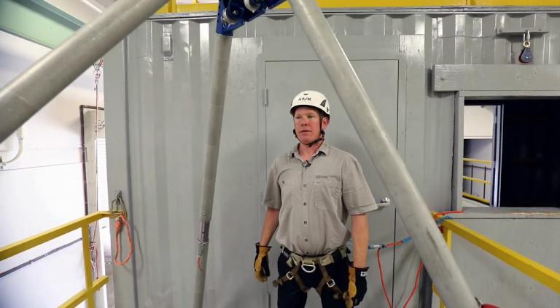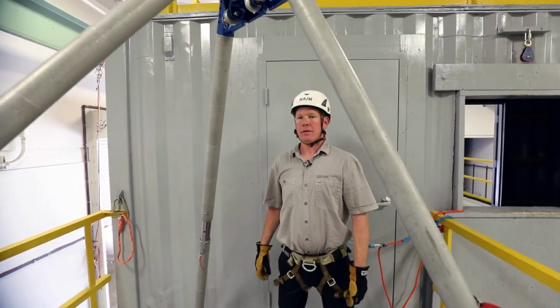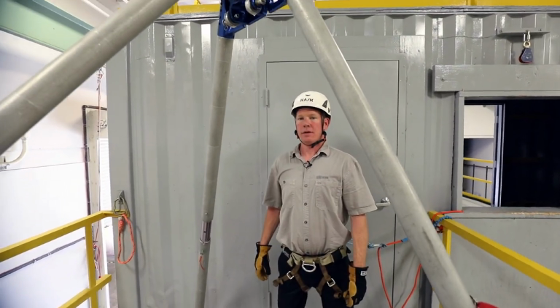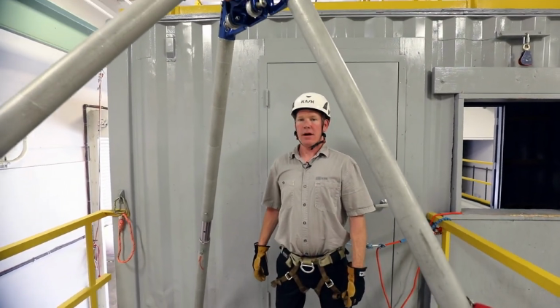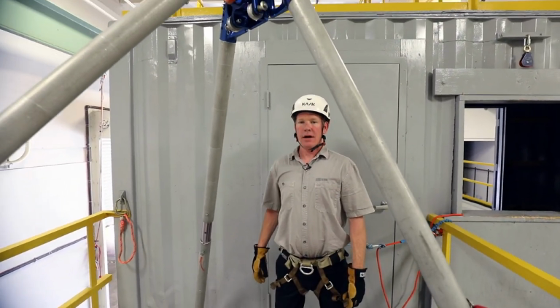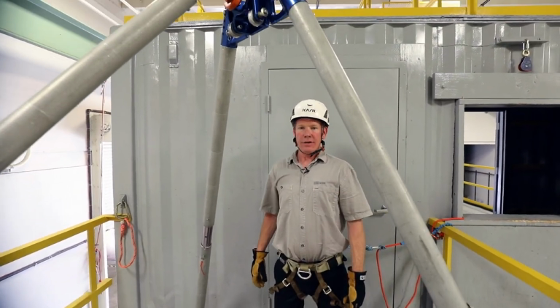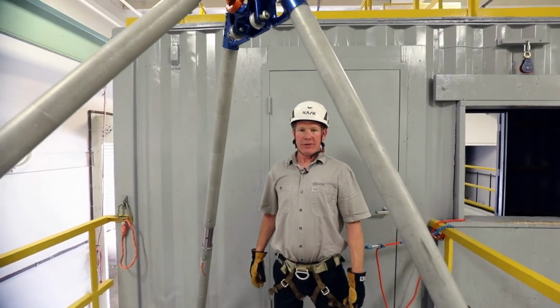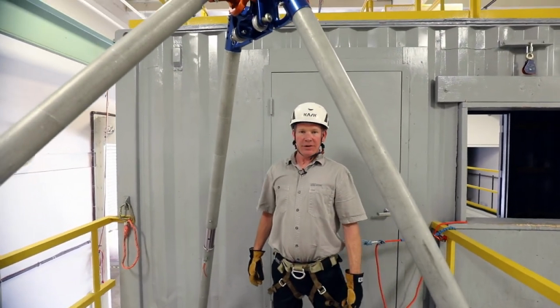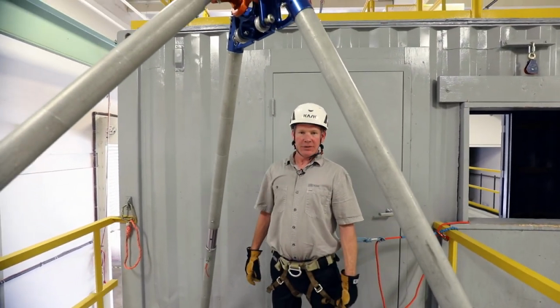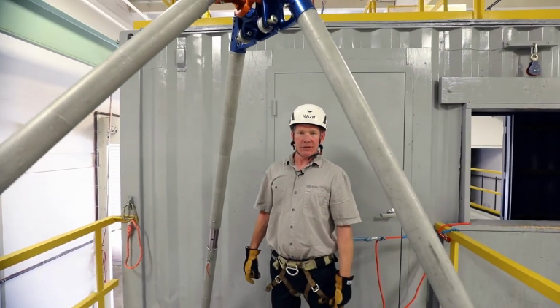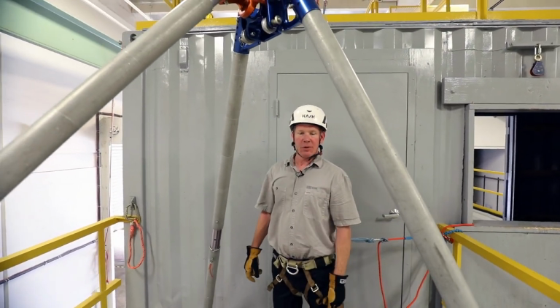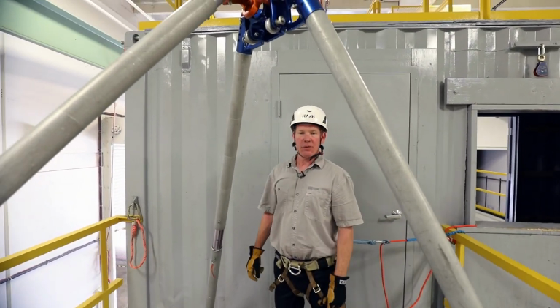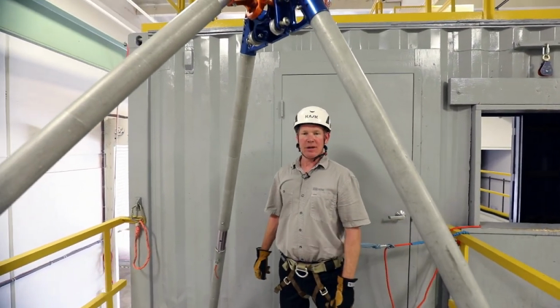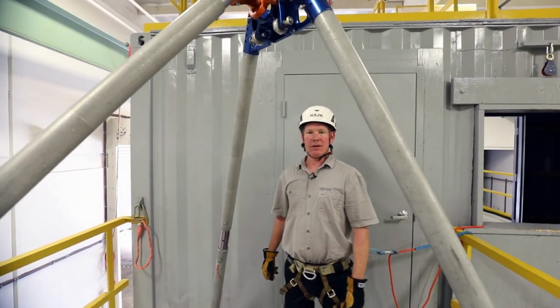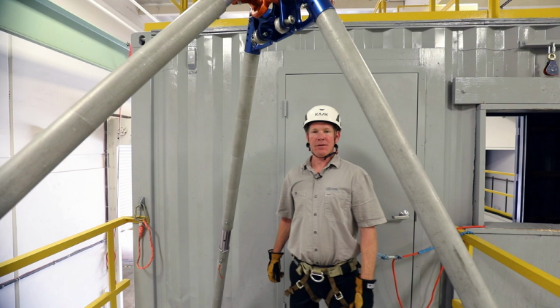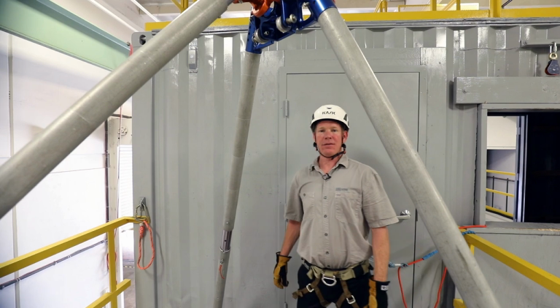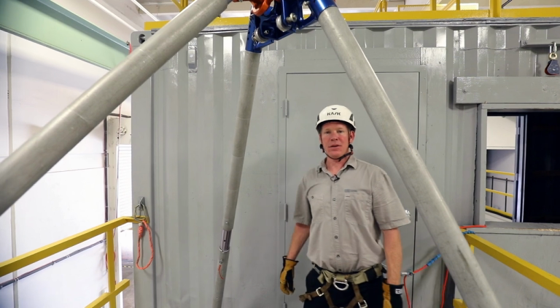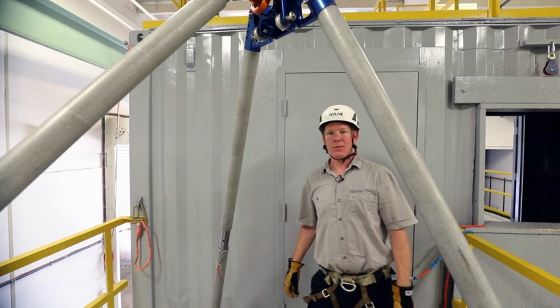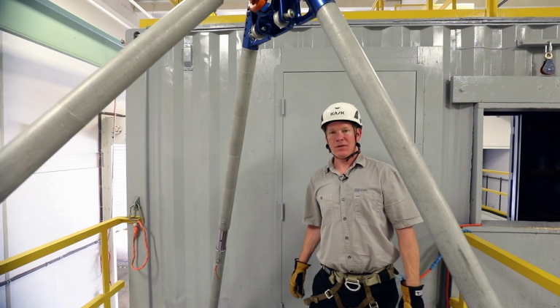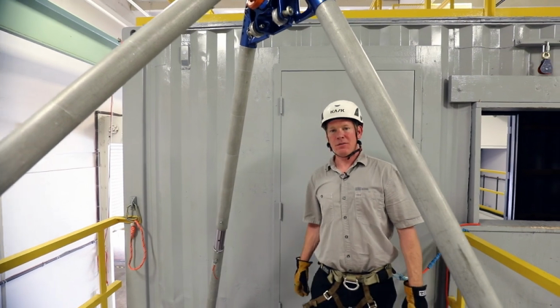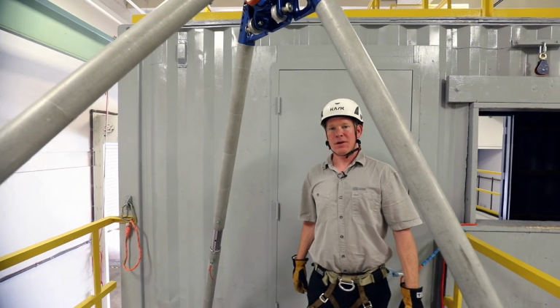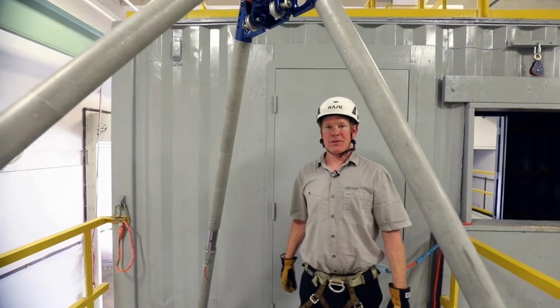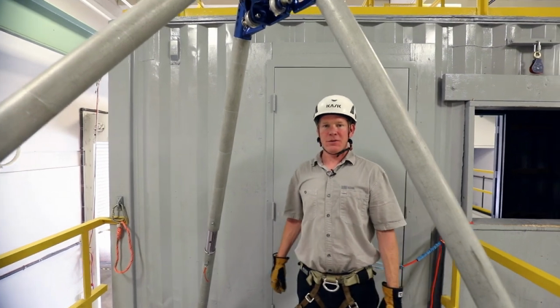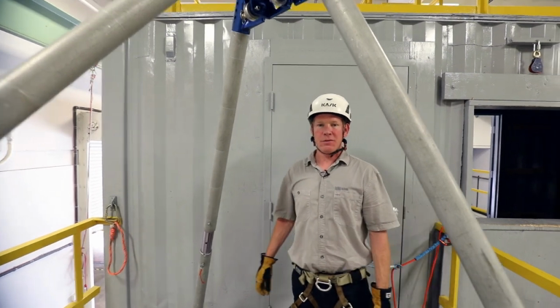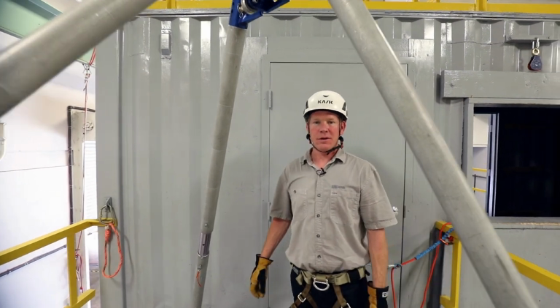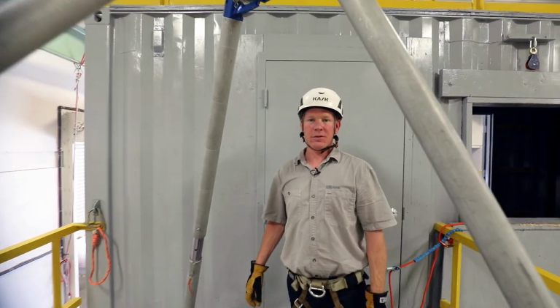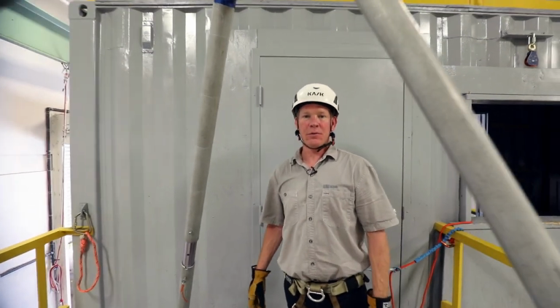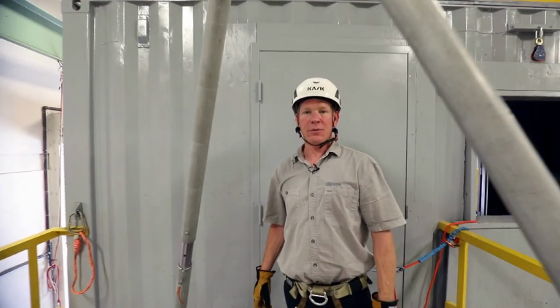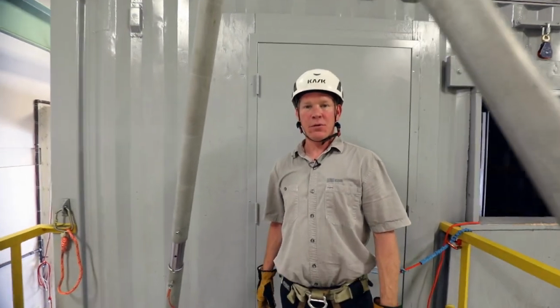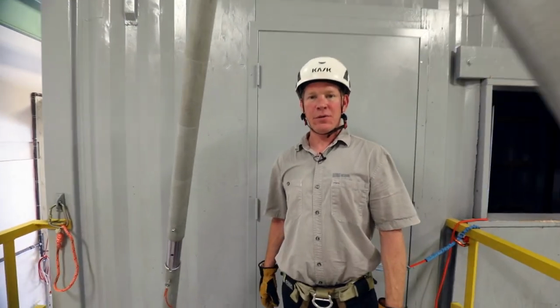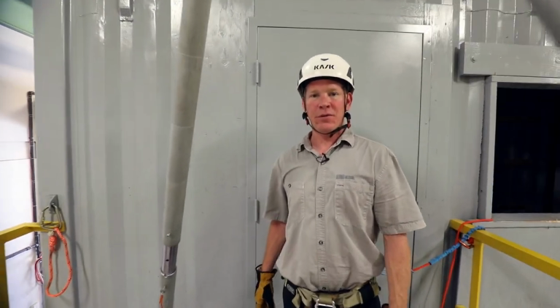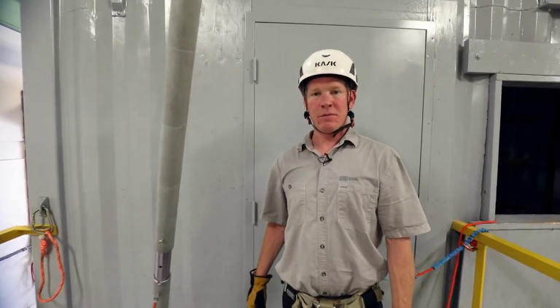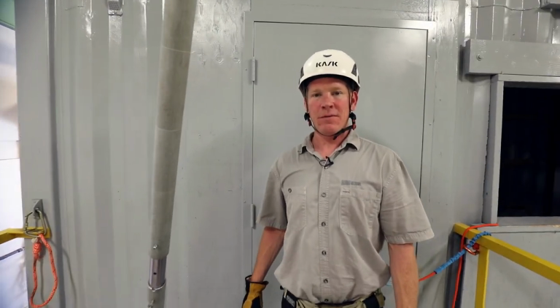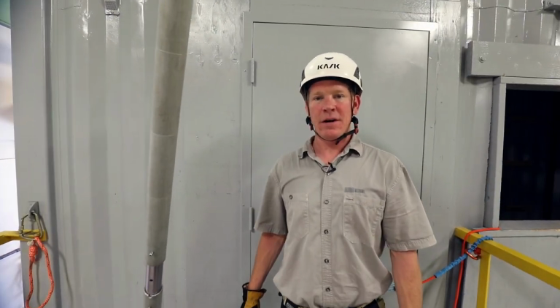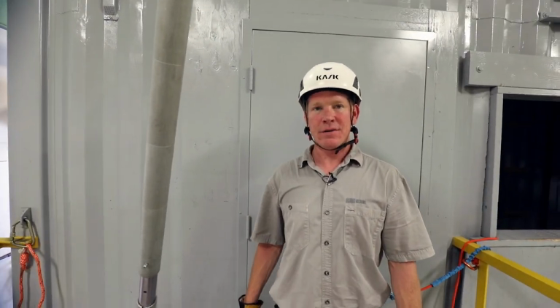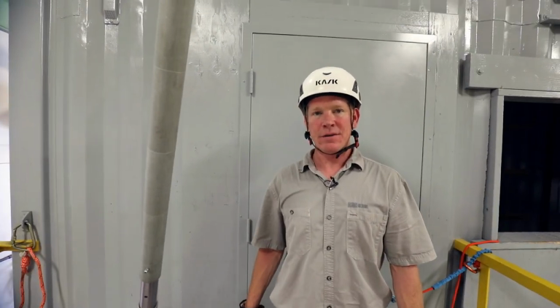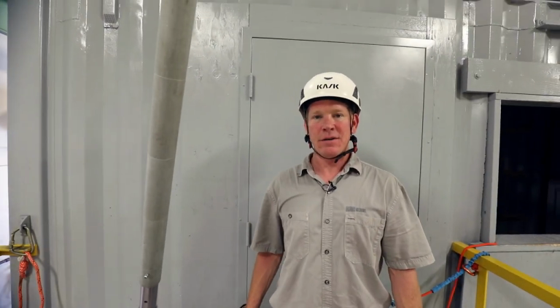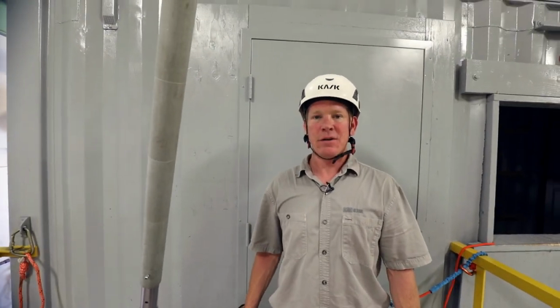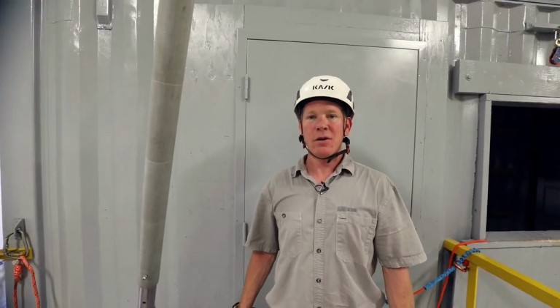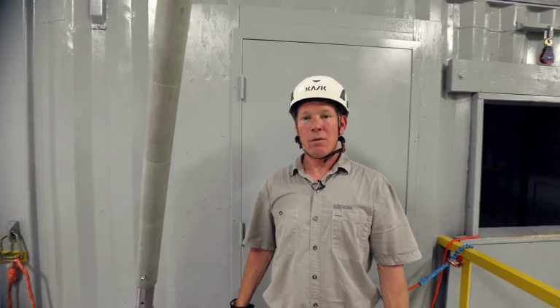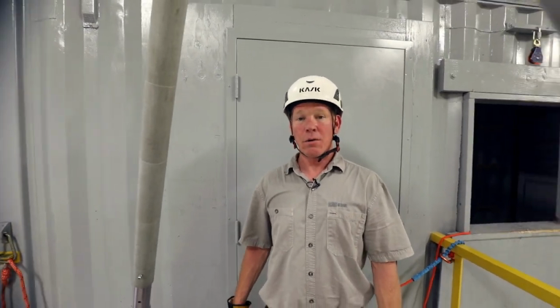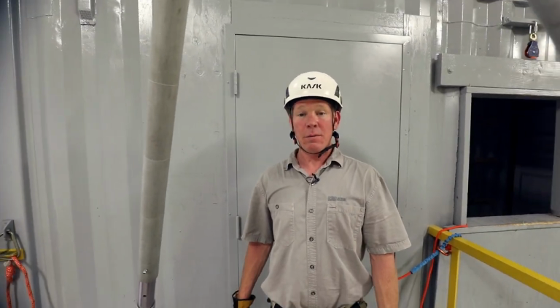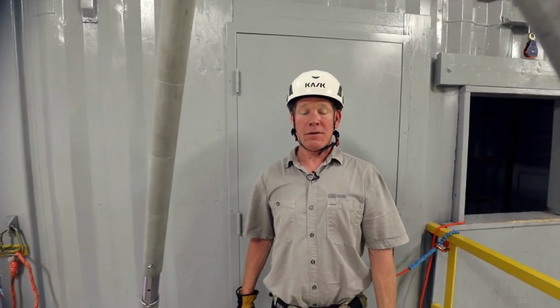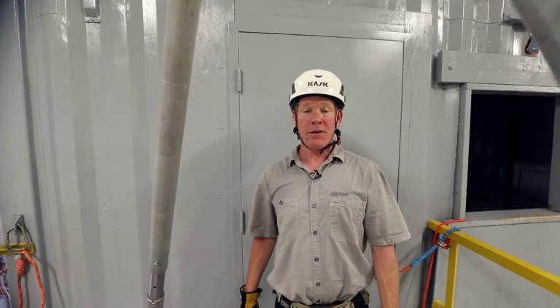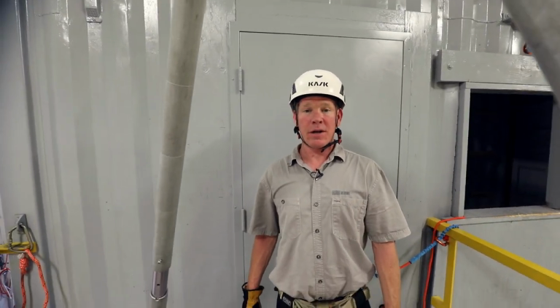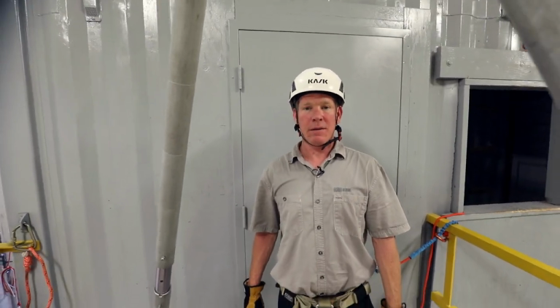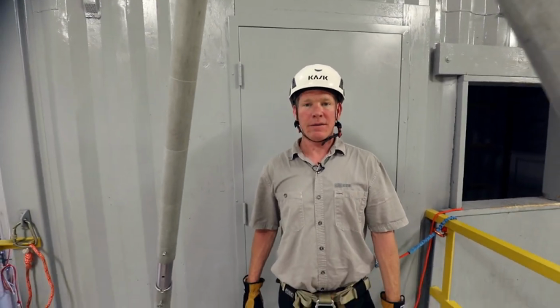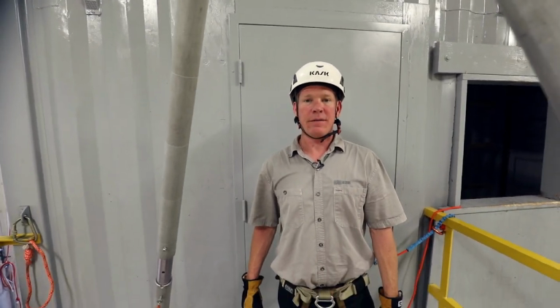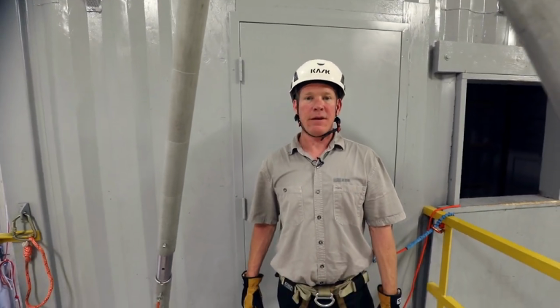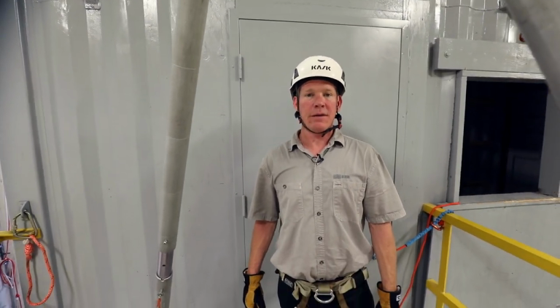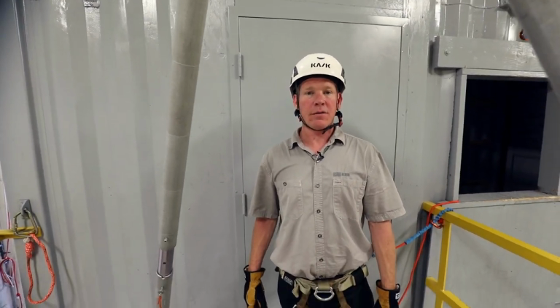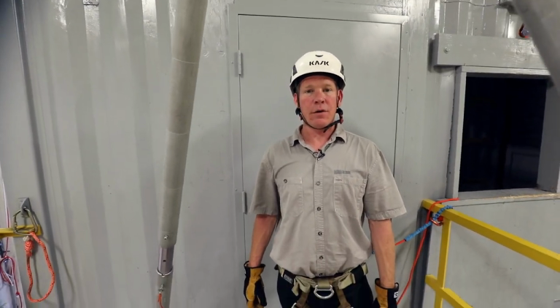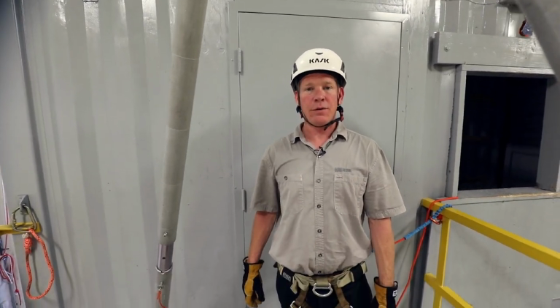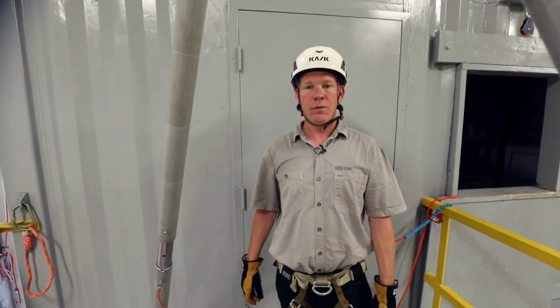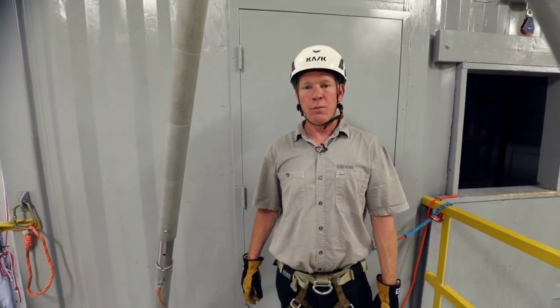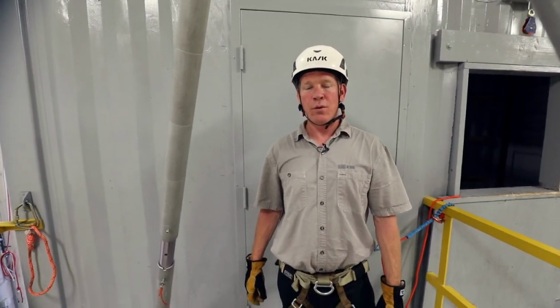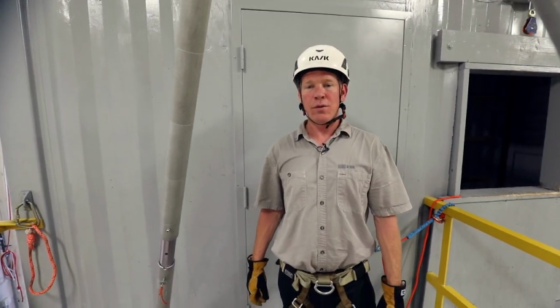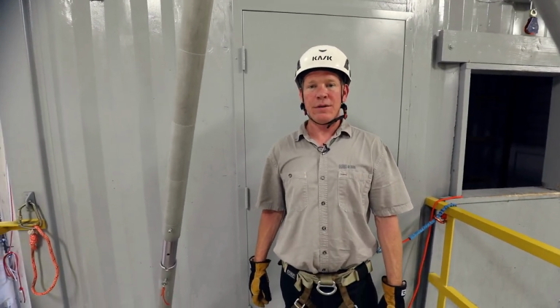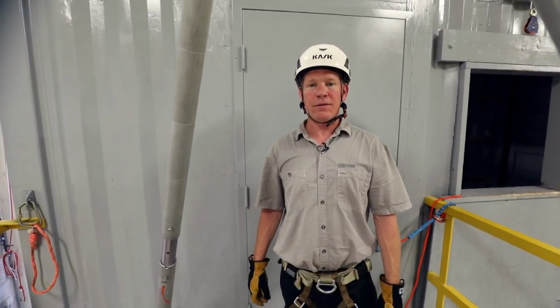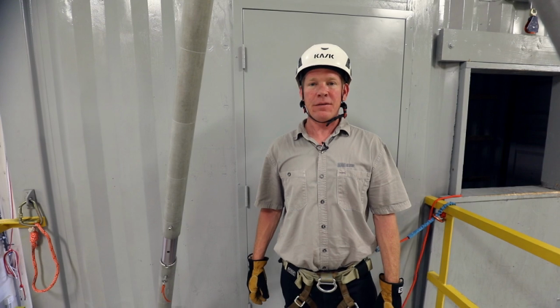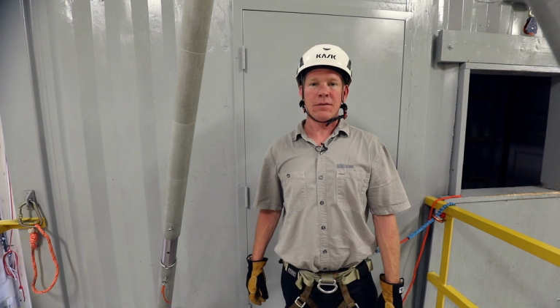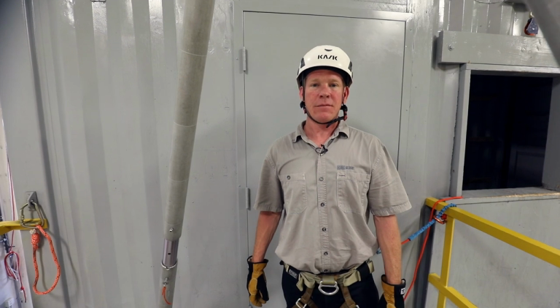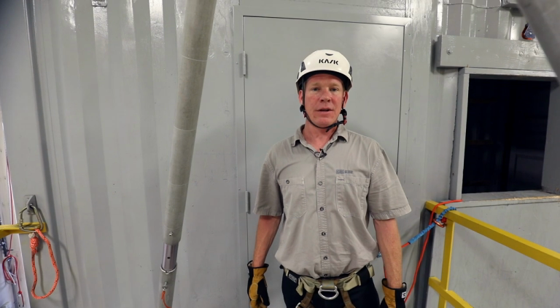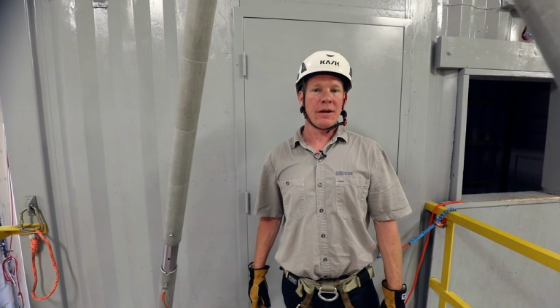Hi, Jason Smallwood here, CMC Rescue Customer Support Supervisor. We're going to be talking about the CSR2 pulley system today.